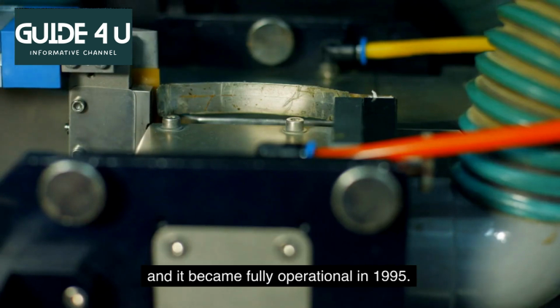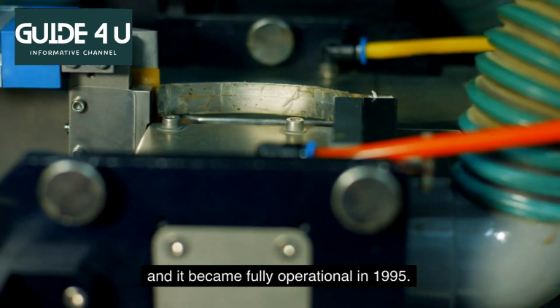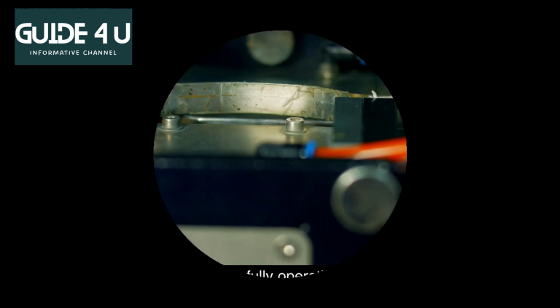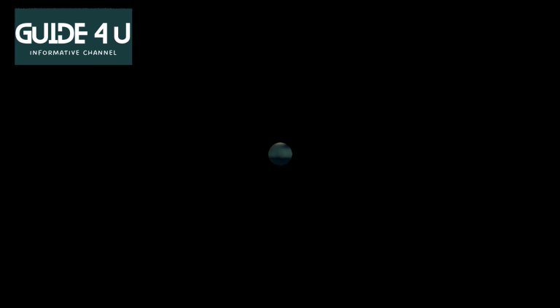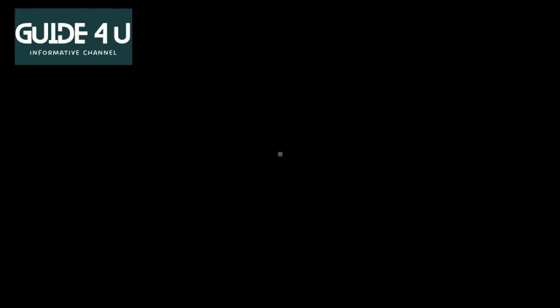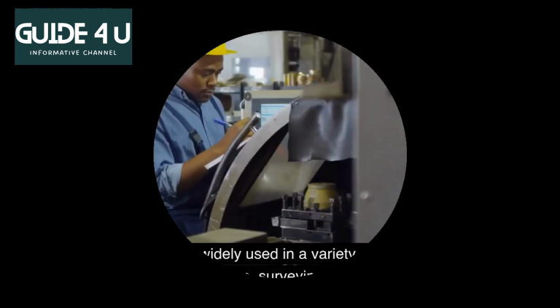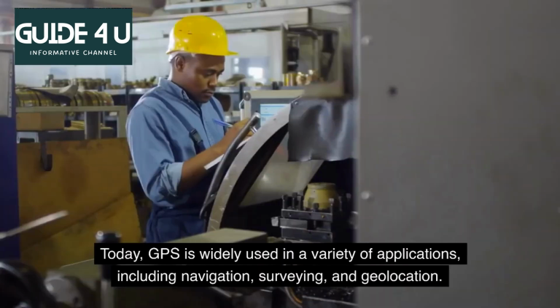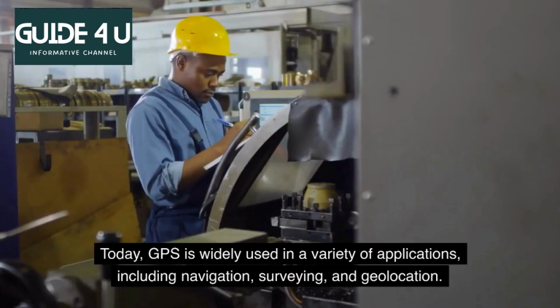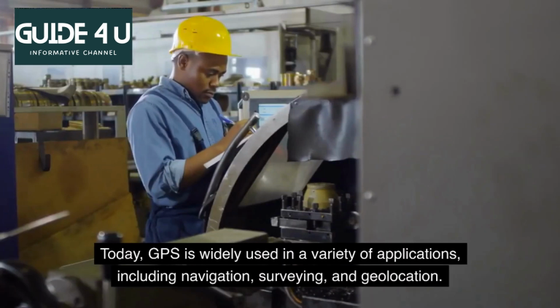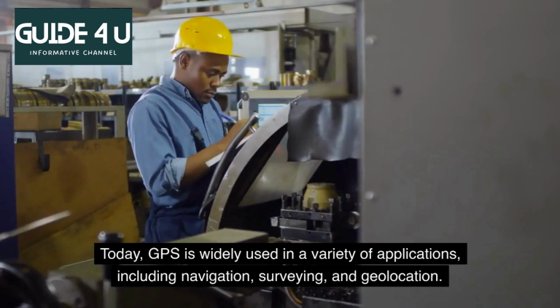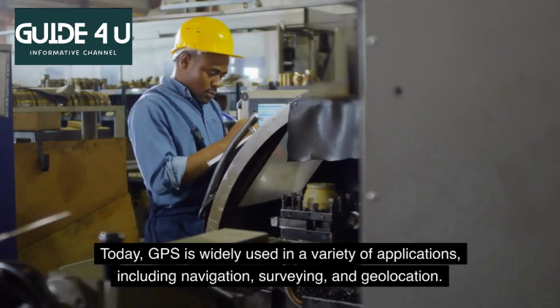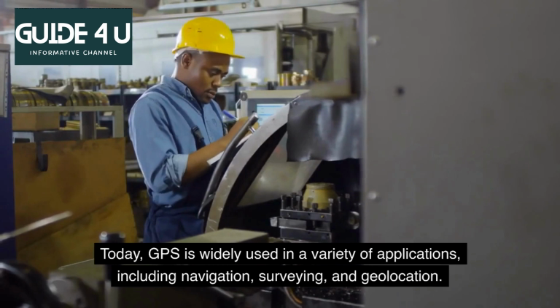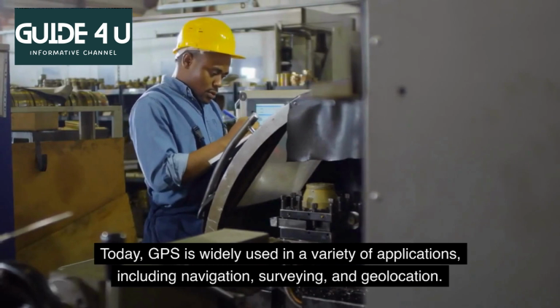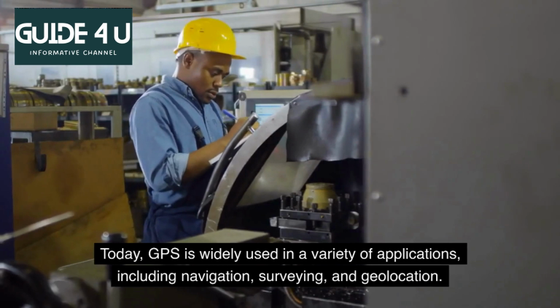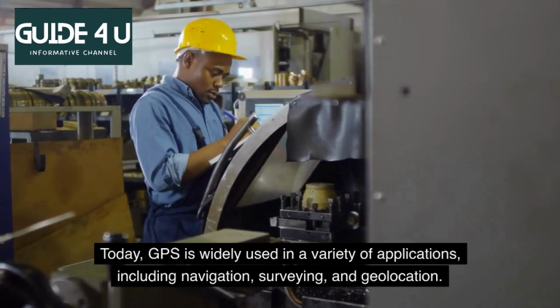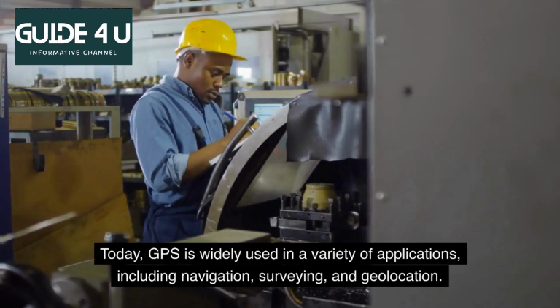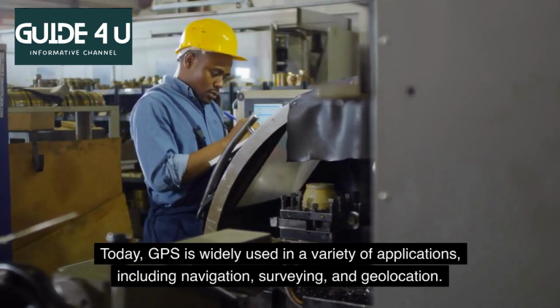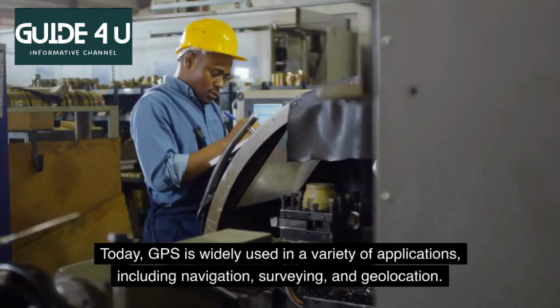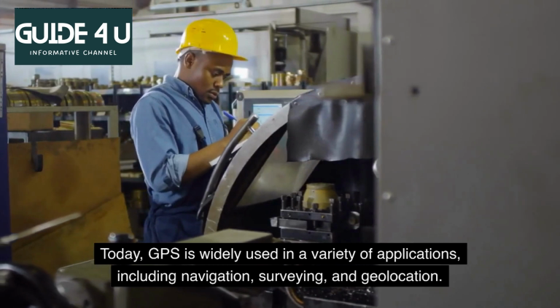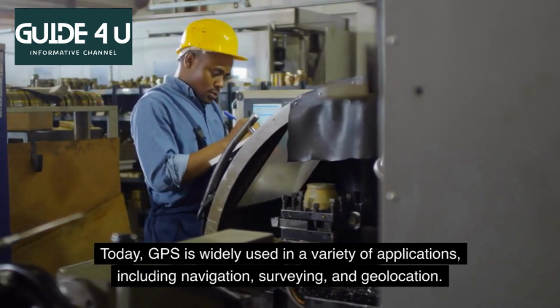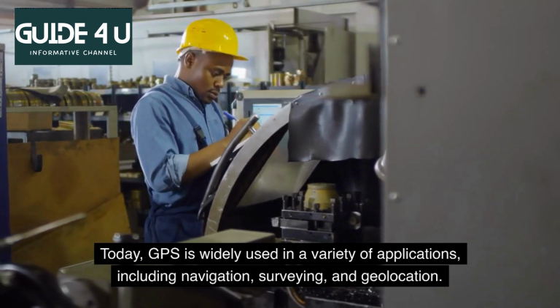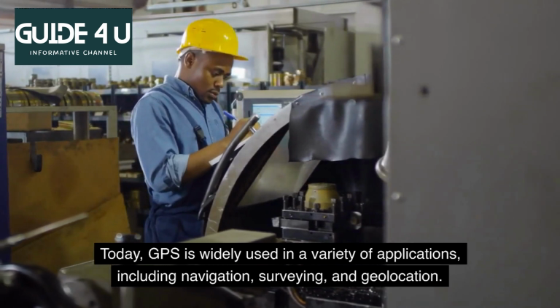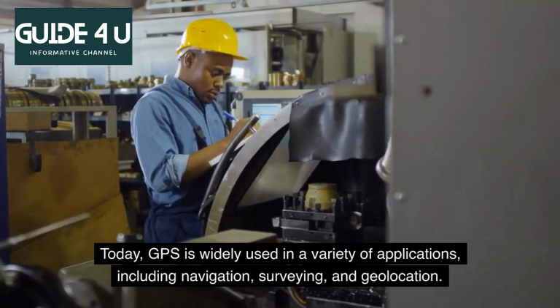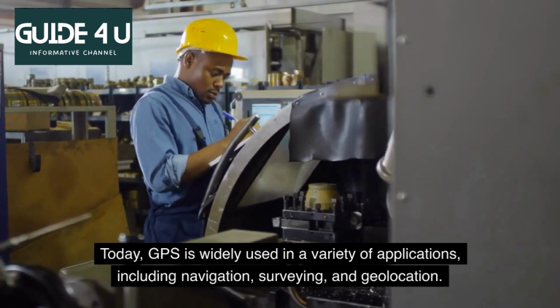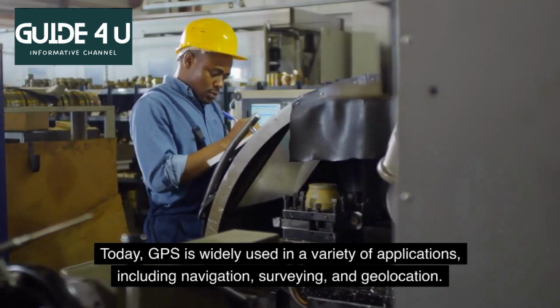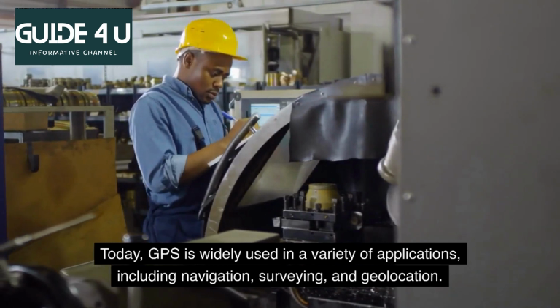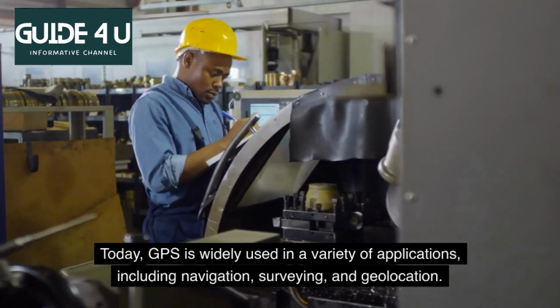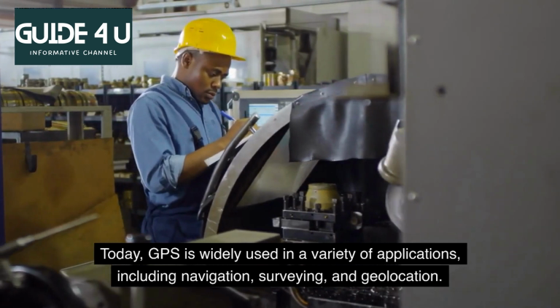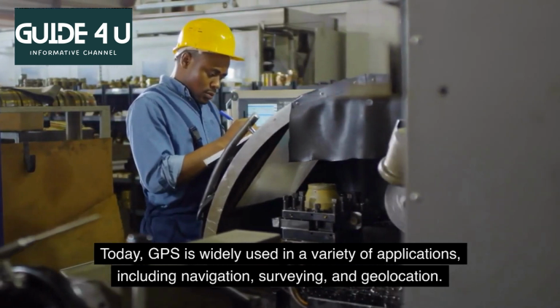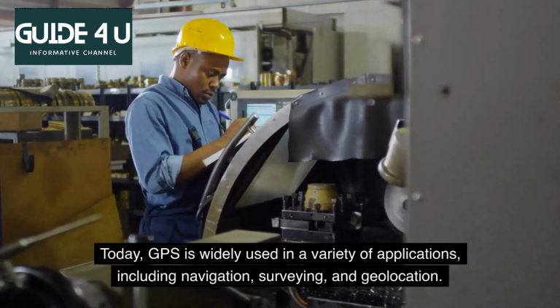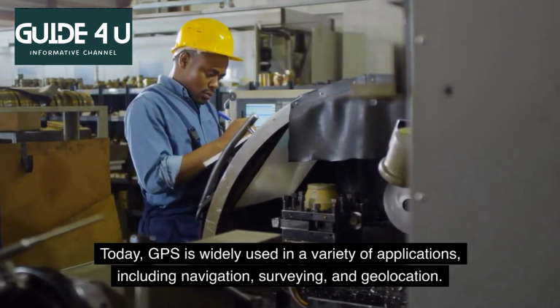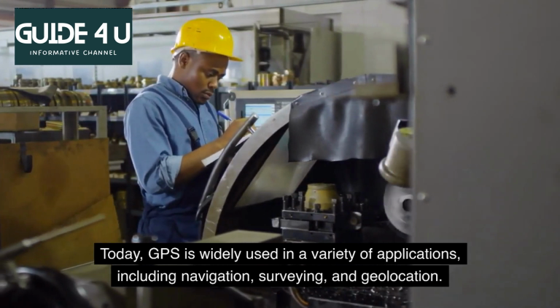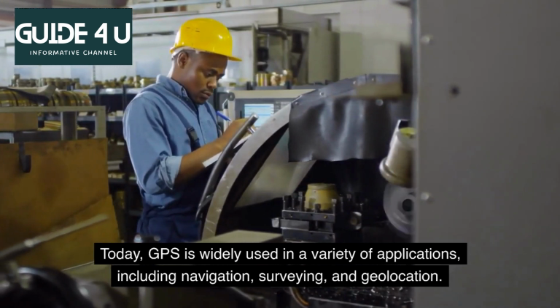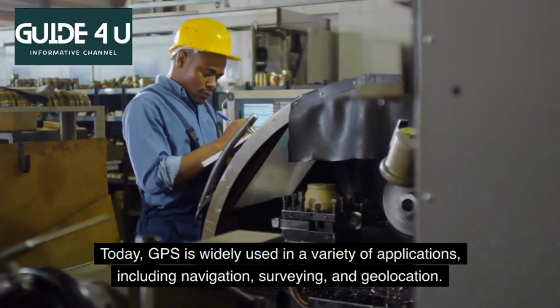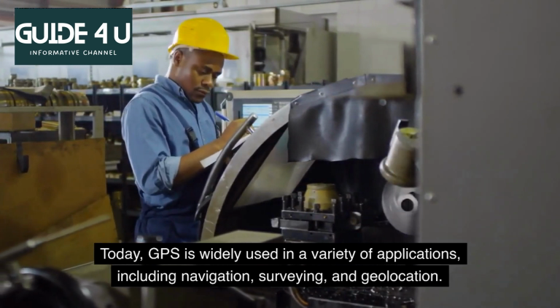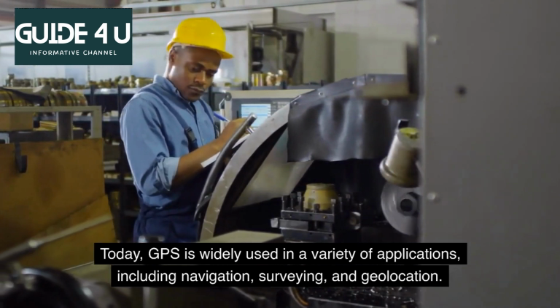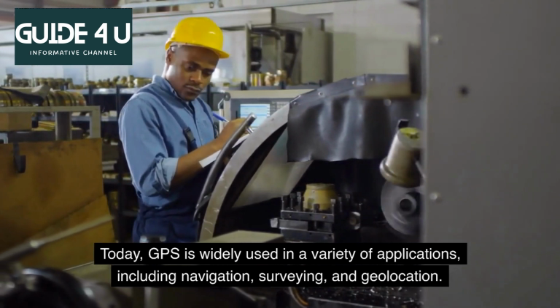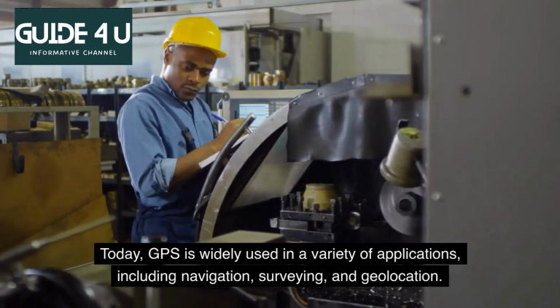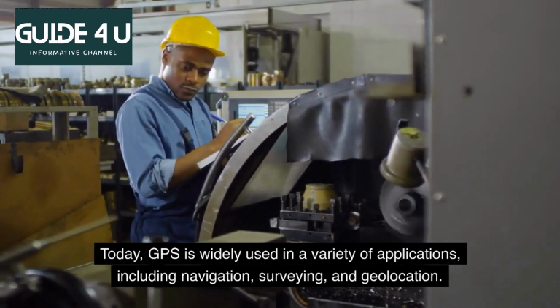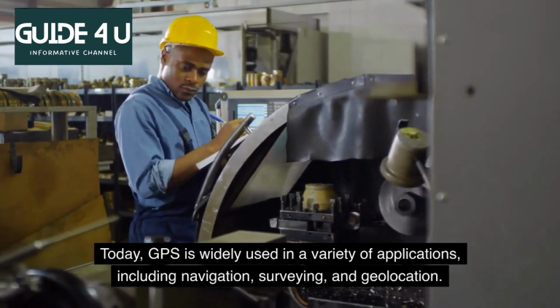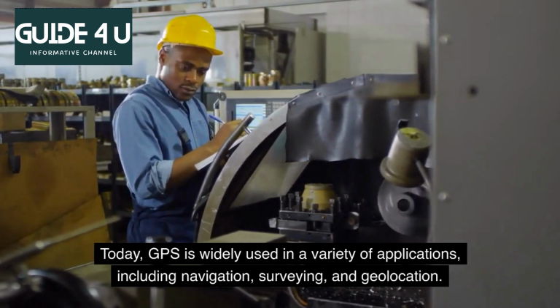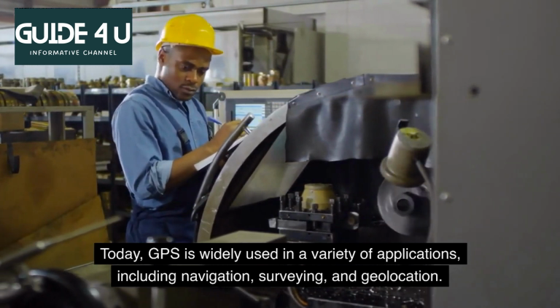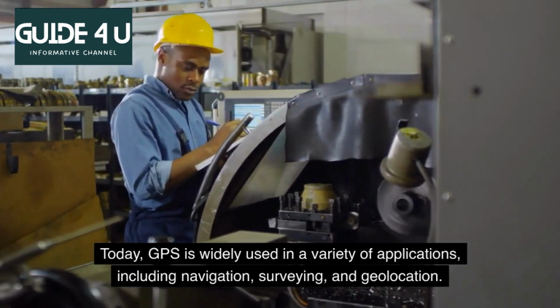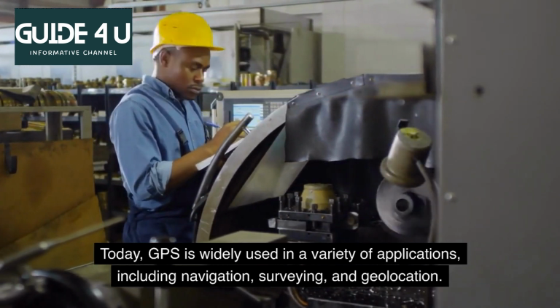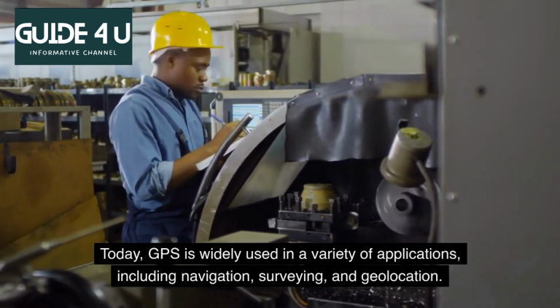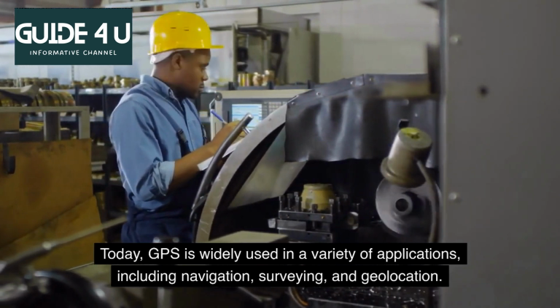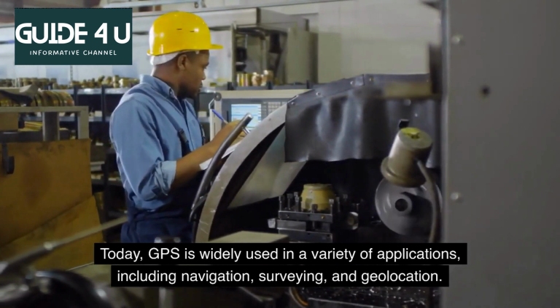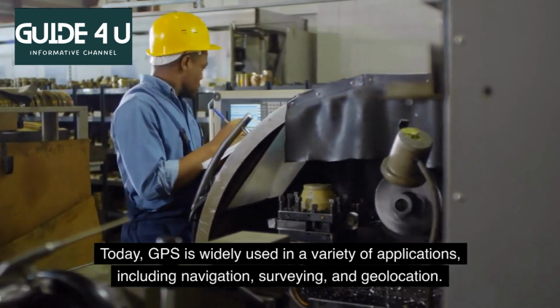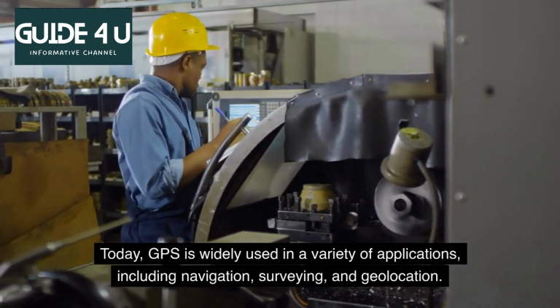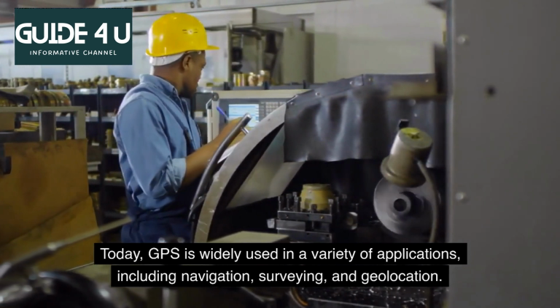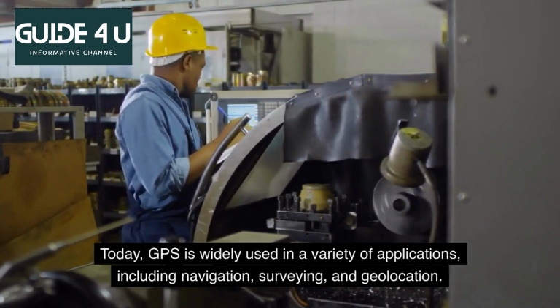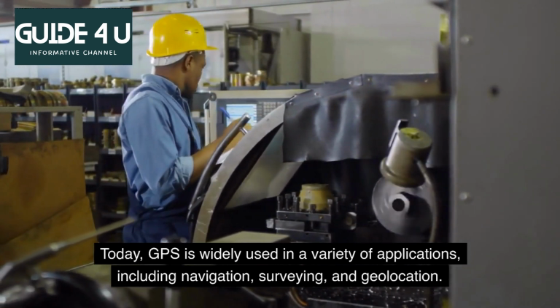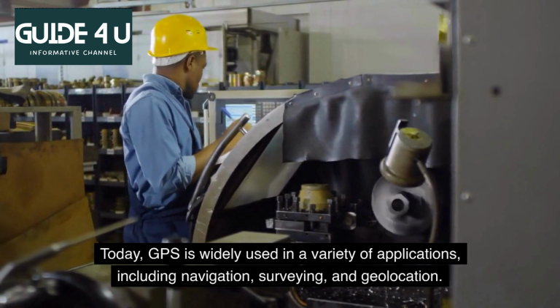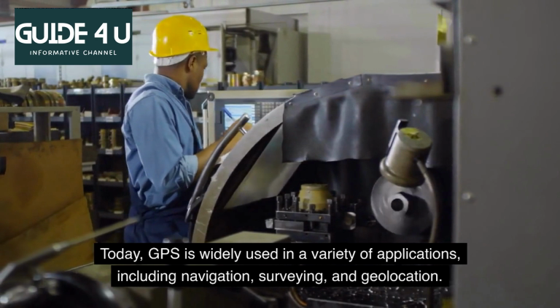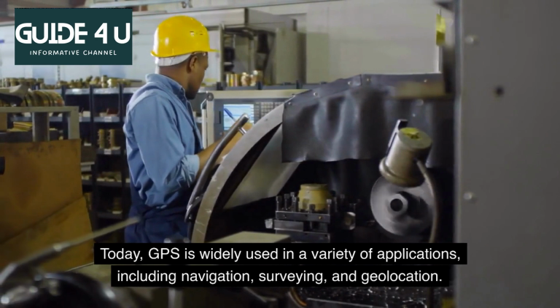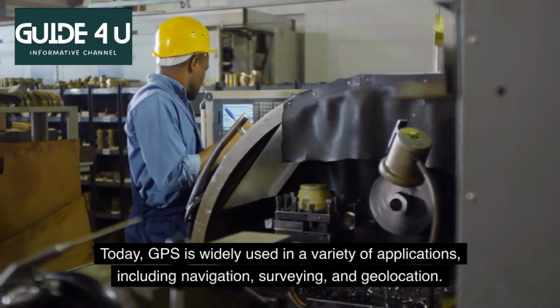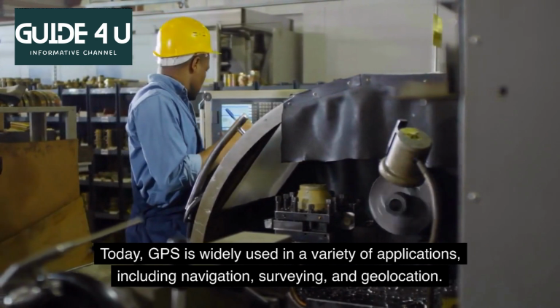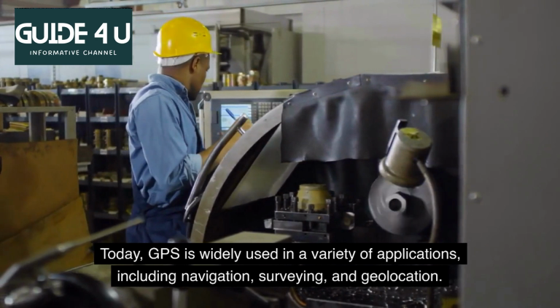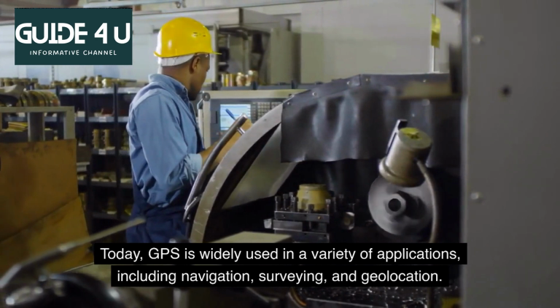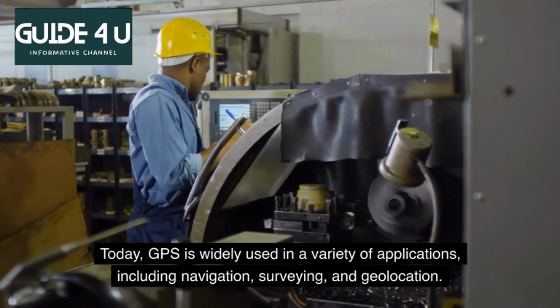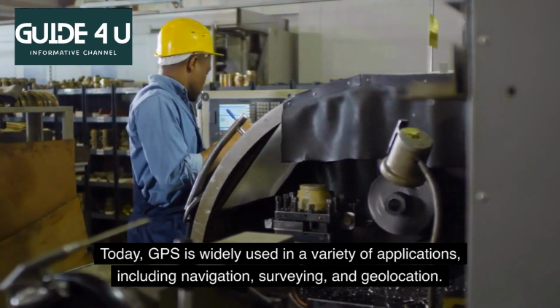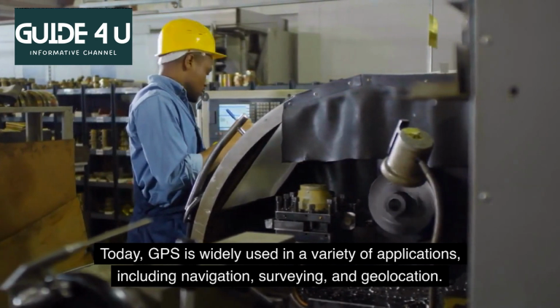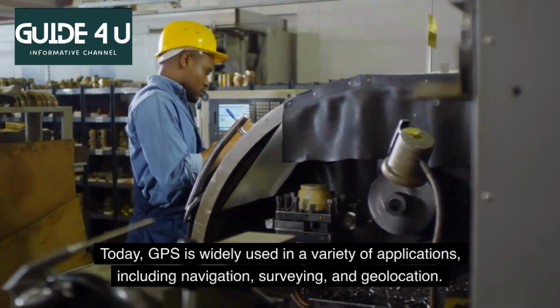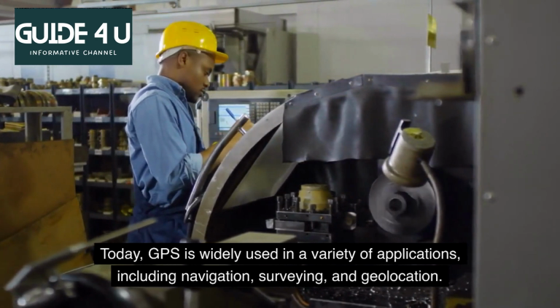Today, GPS is widely used in a variety of applications, including navigation, surveying, and geolocation.